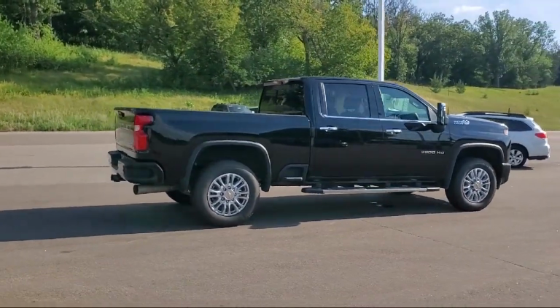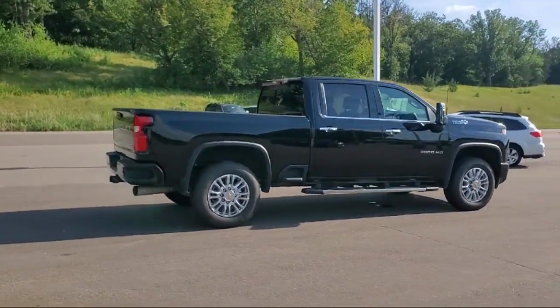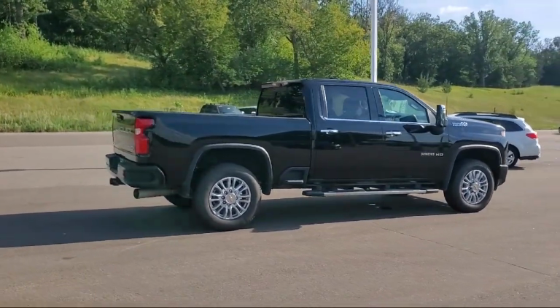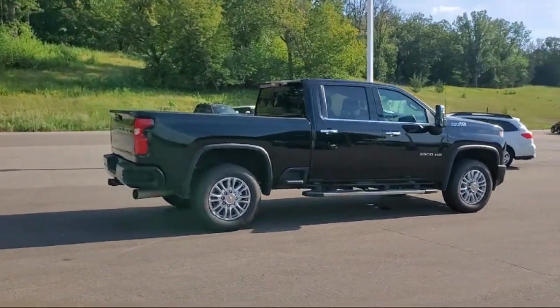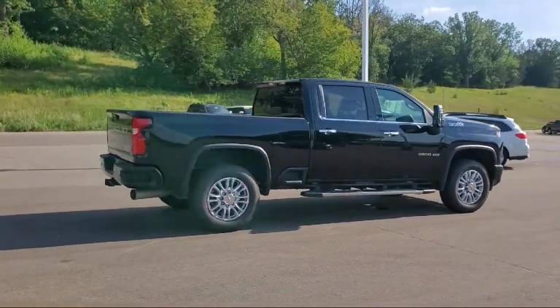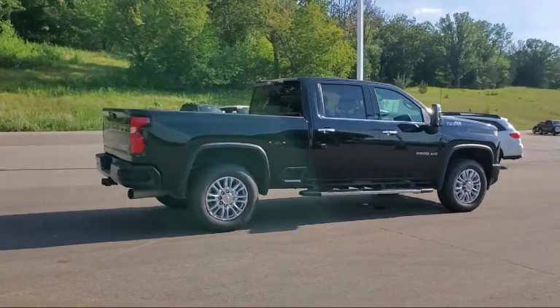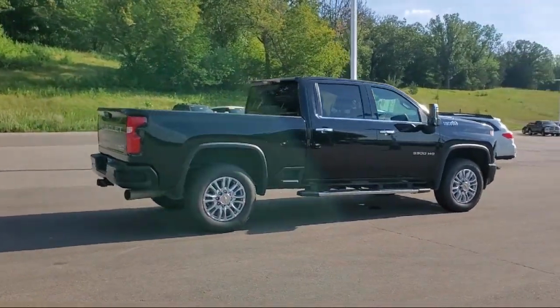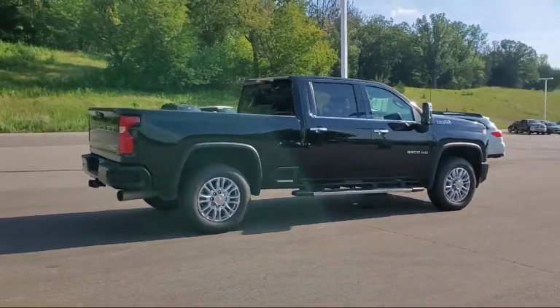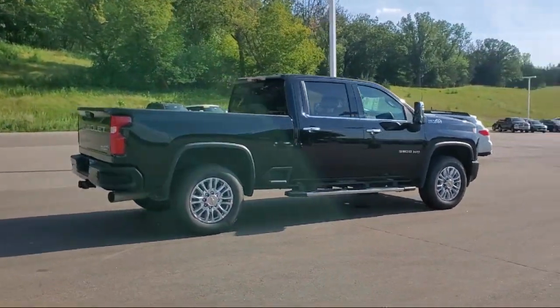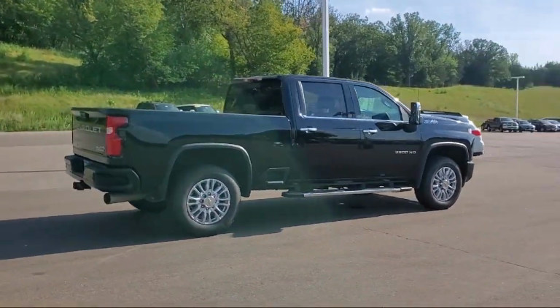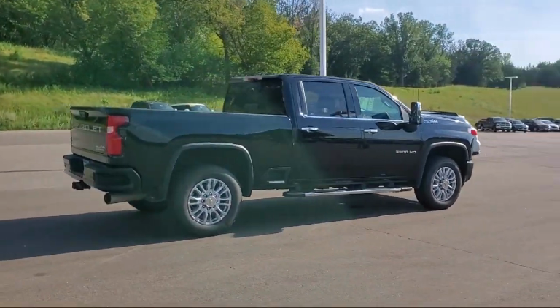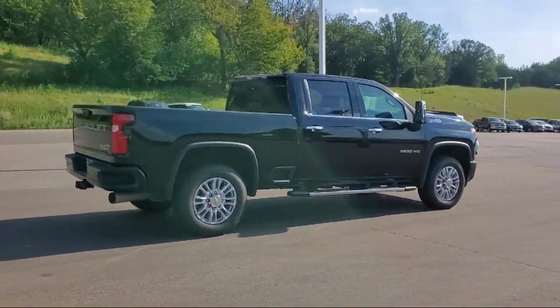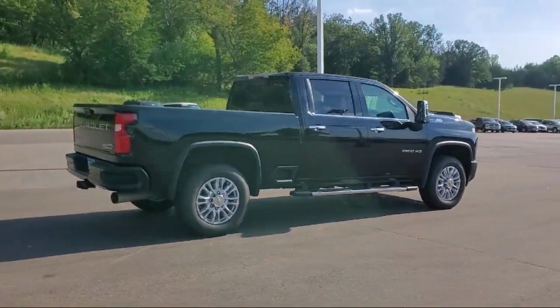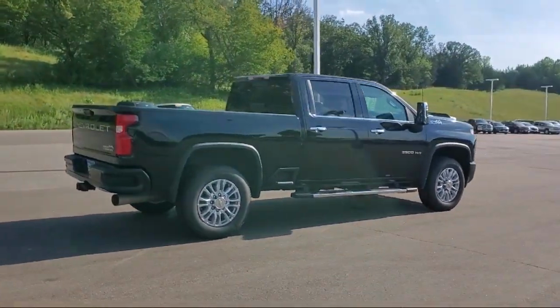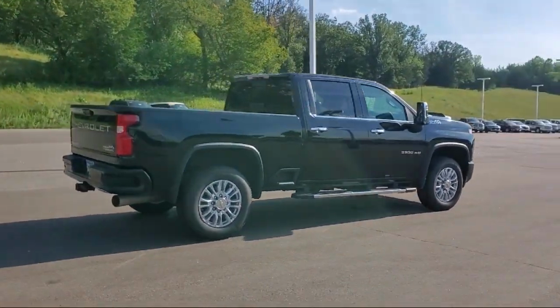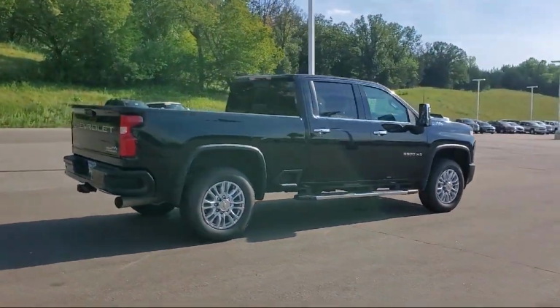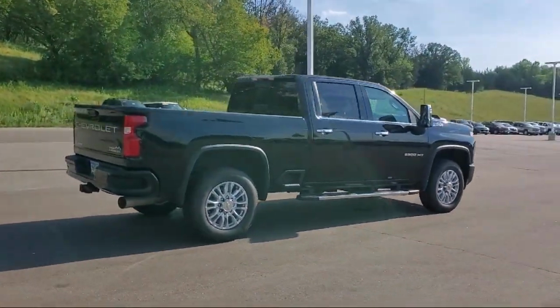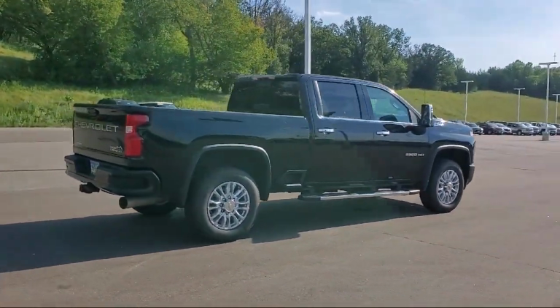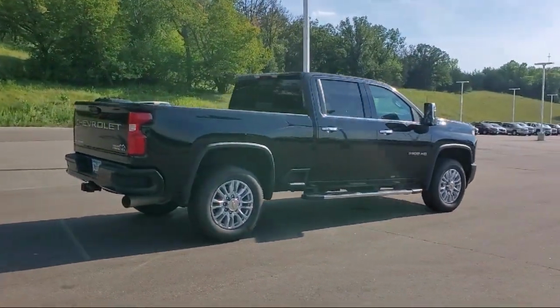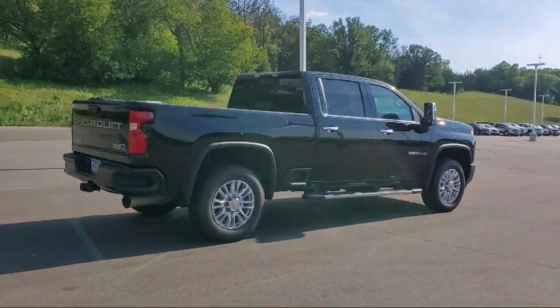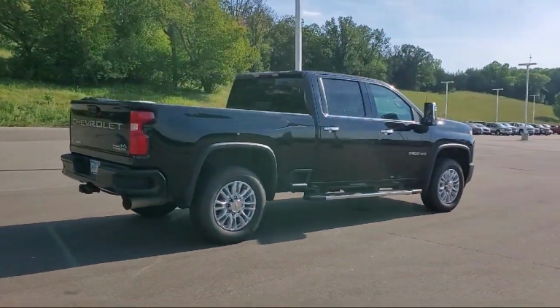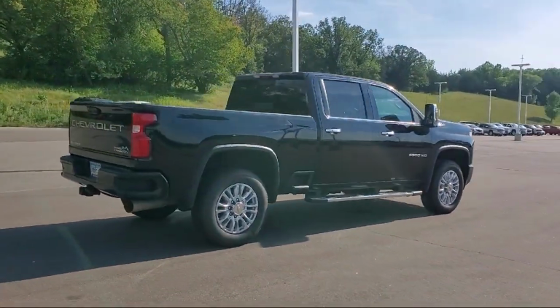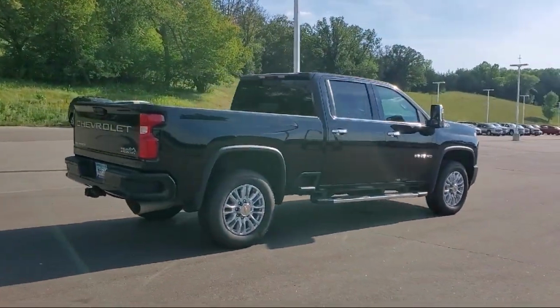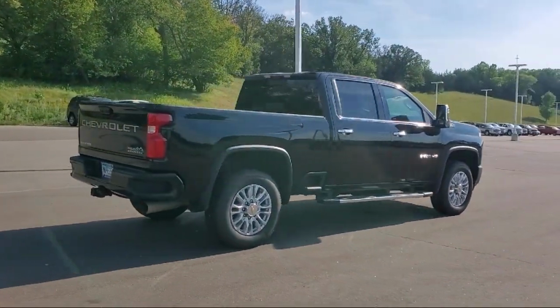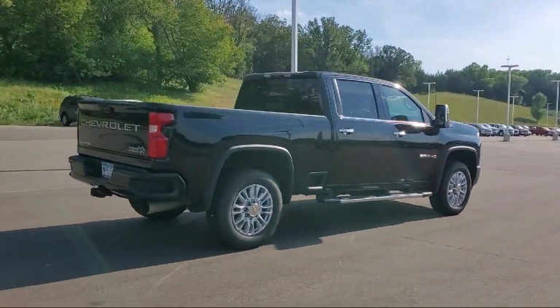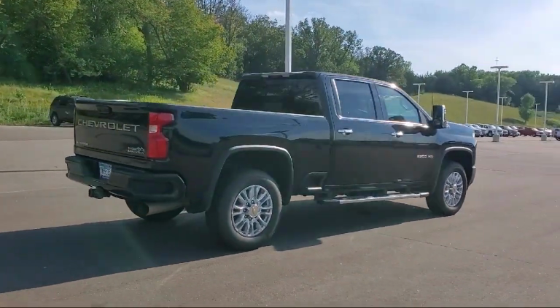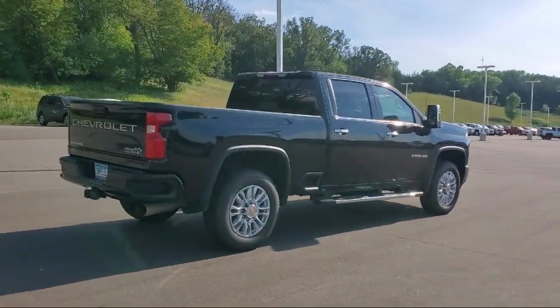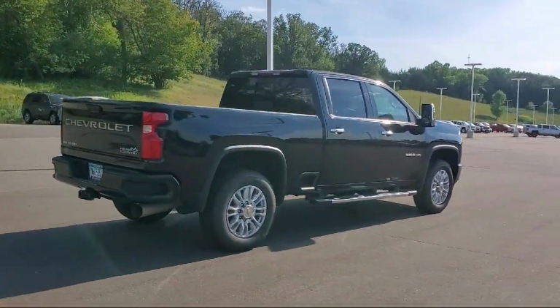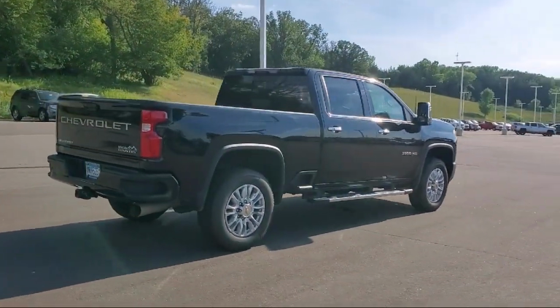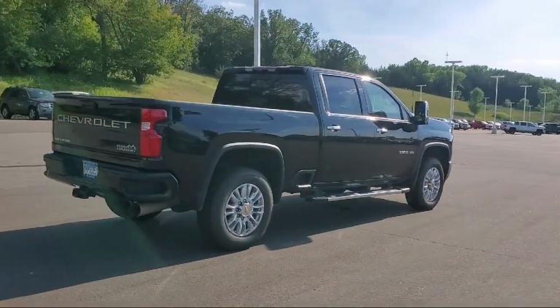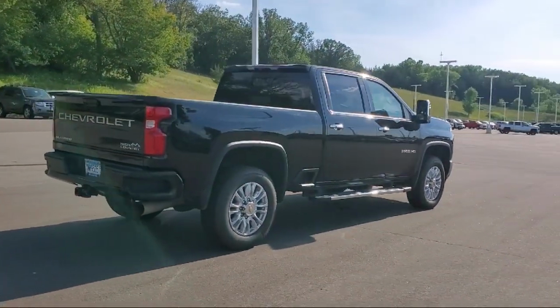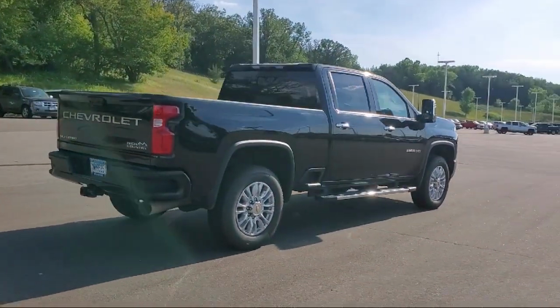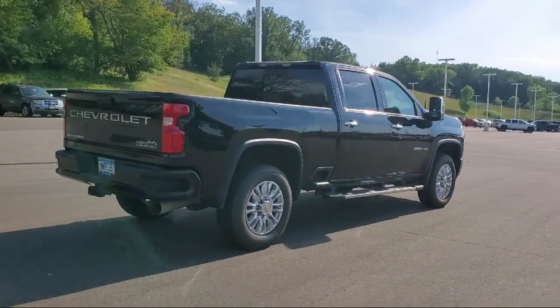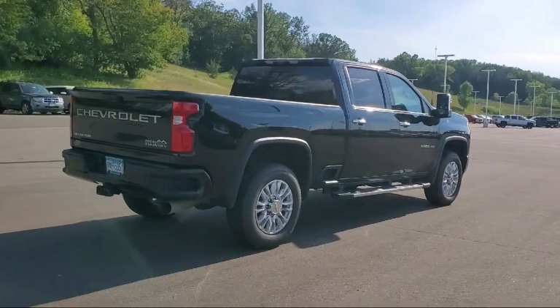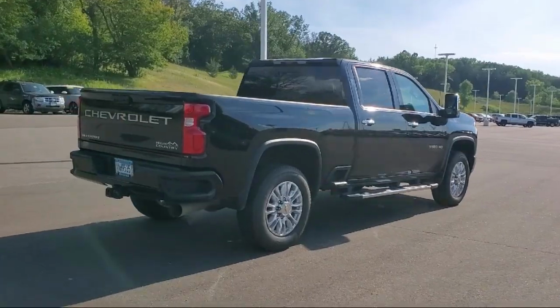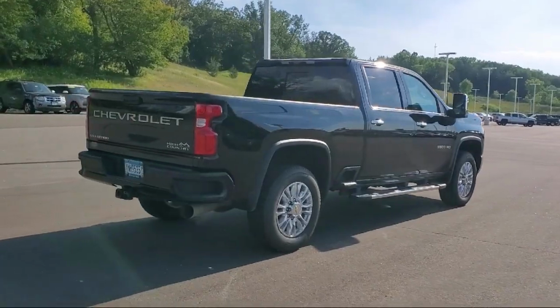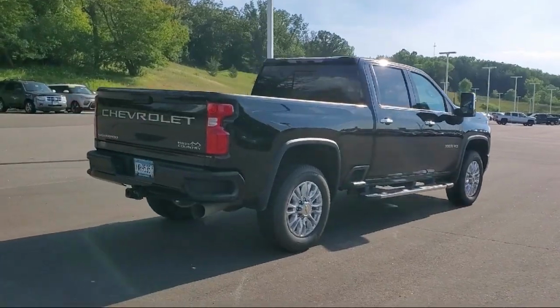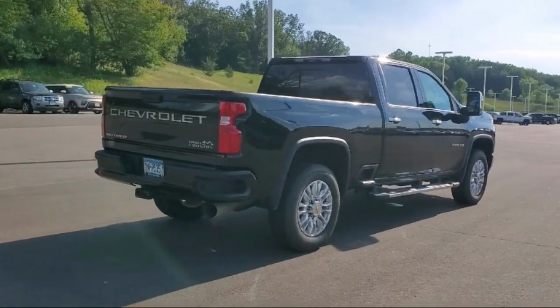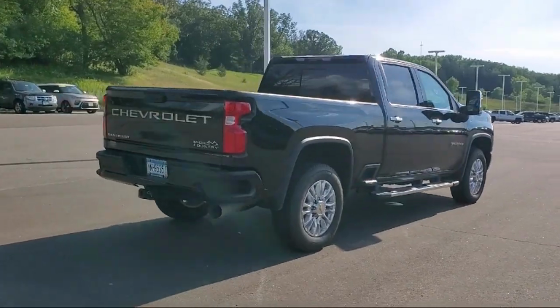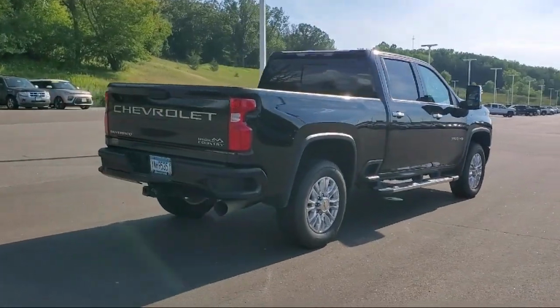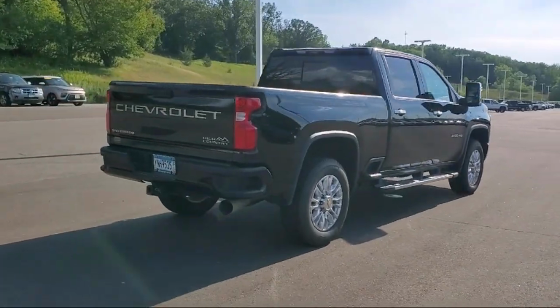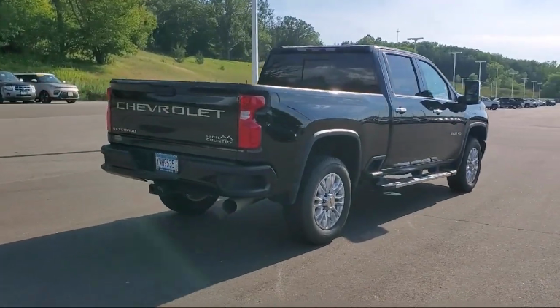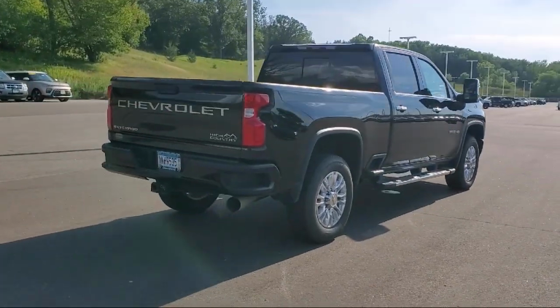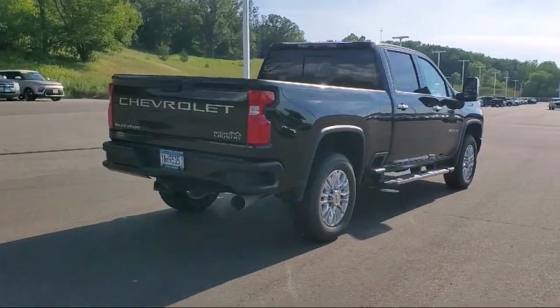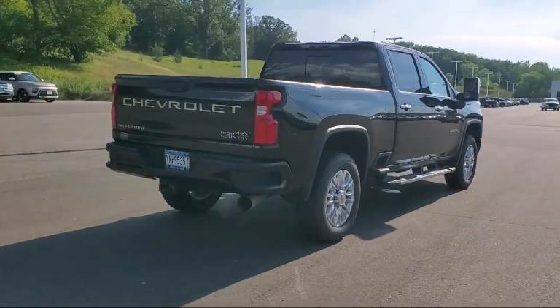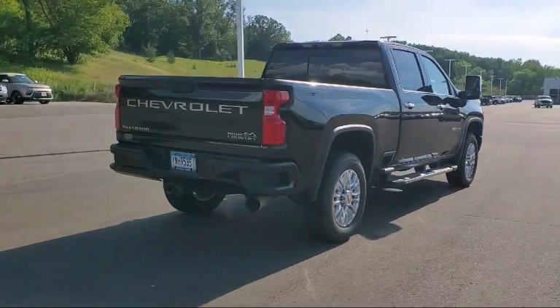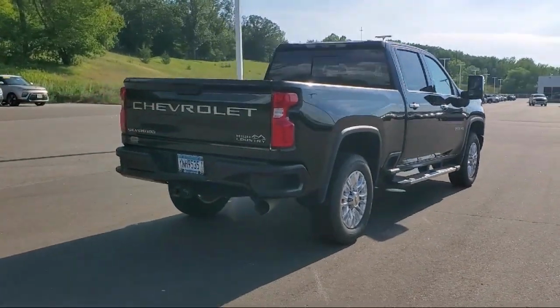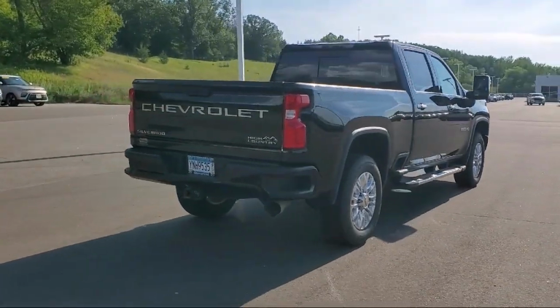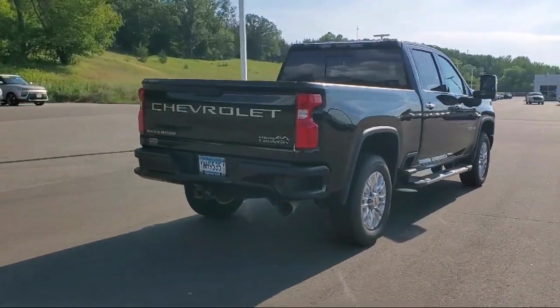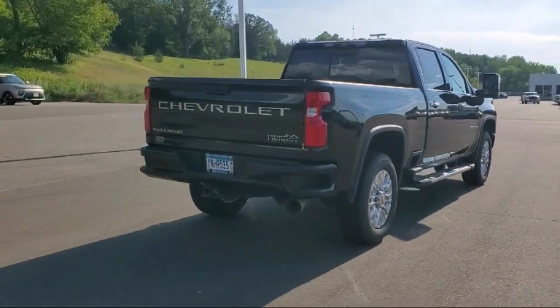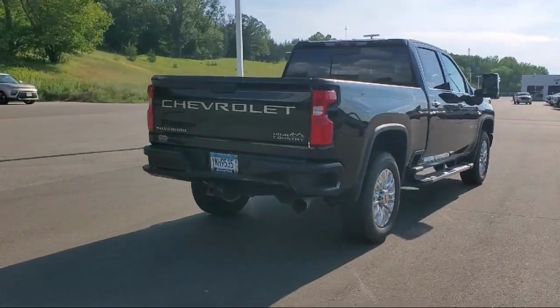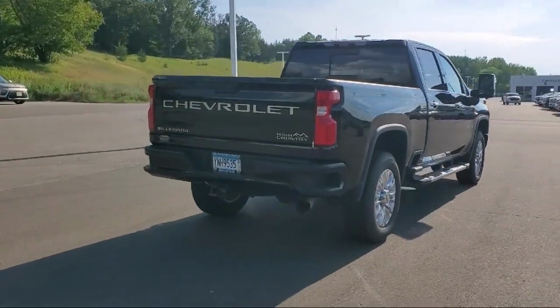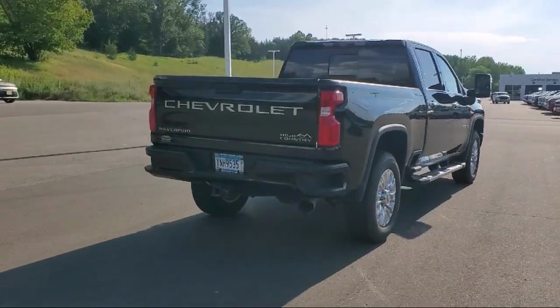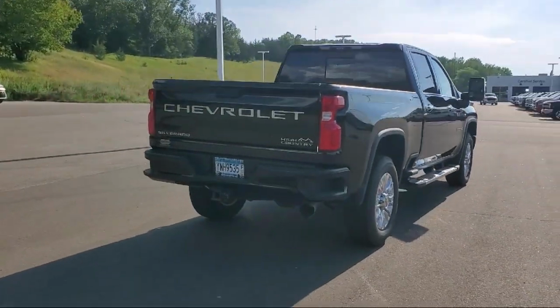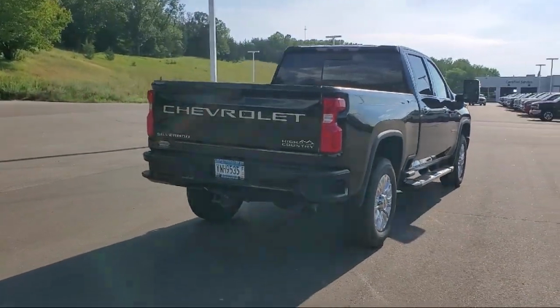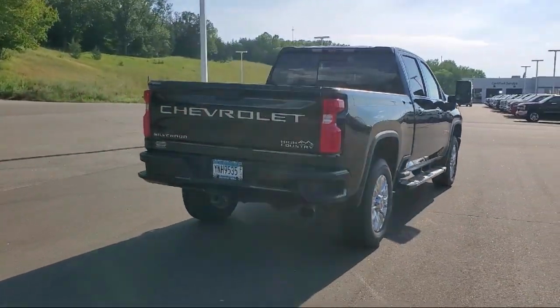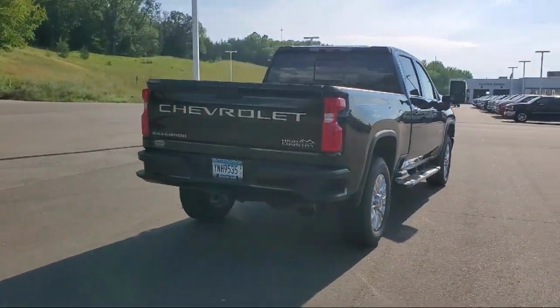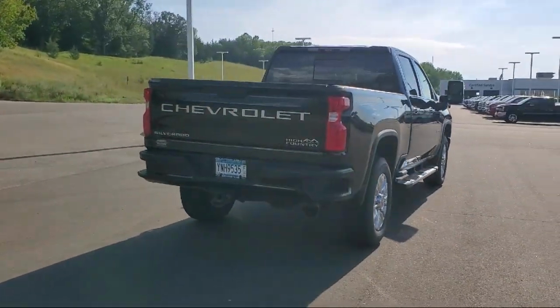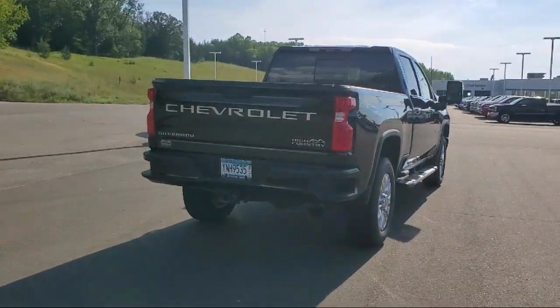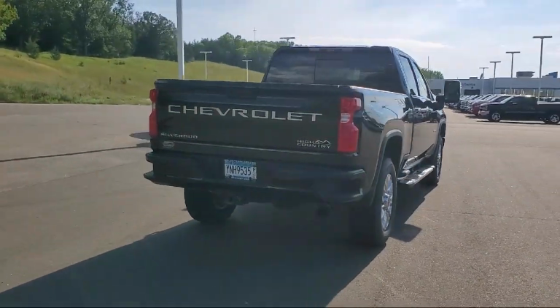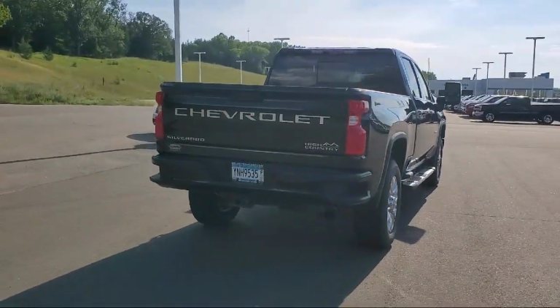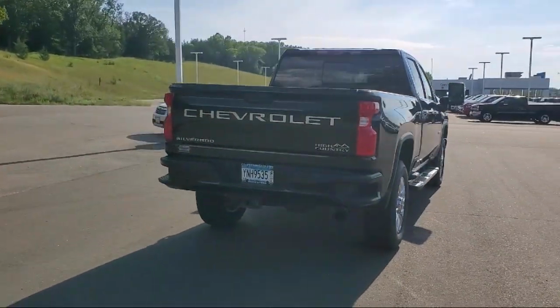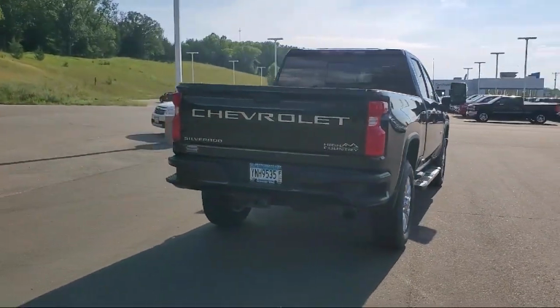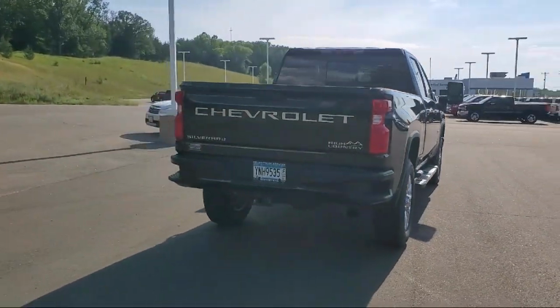It also features a bed liner, power seat, and power door locks, and has less than 30,000 miles on the odometer.